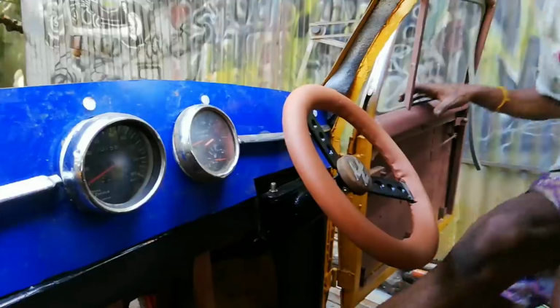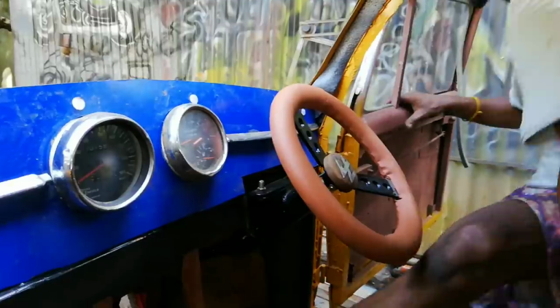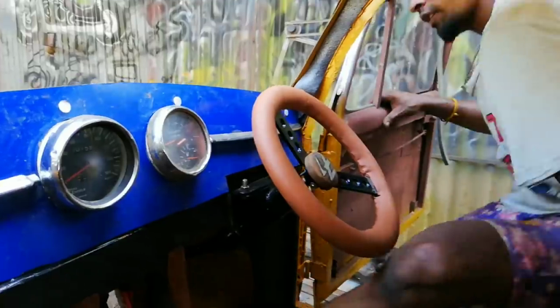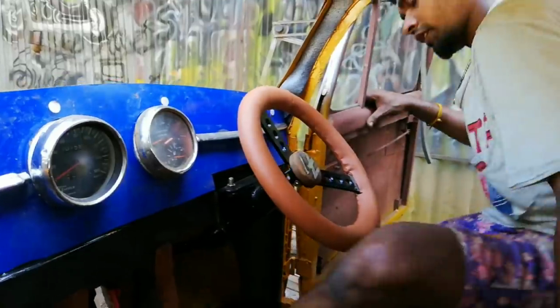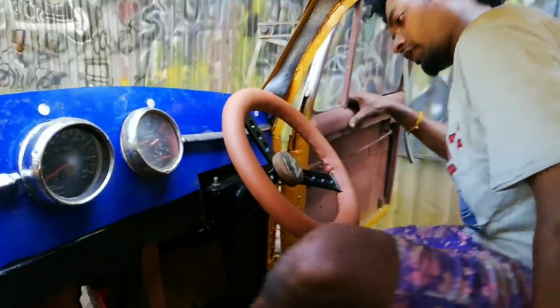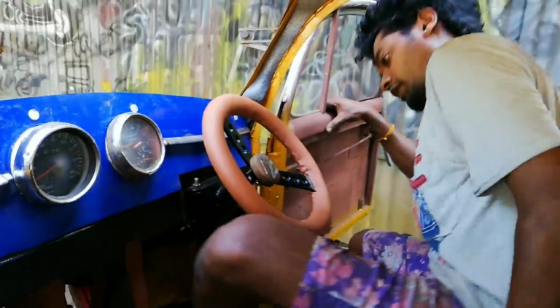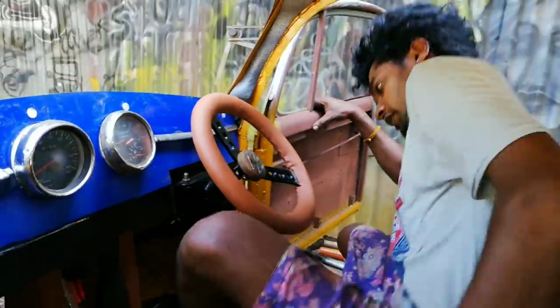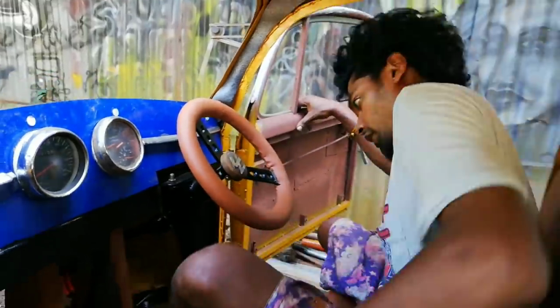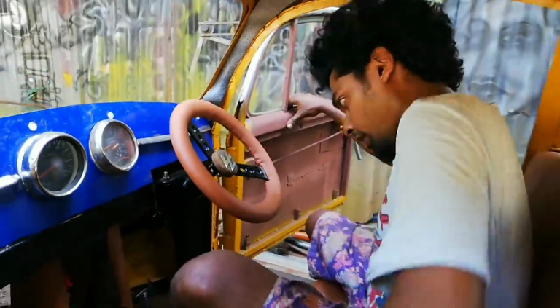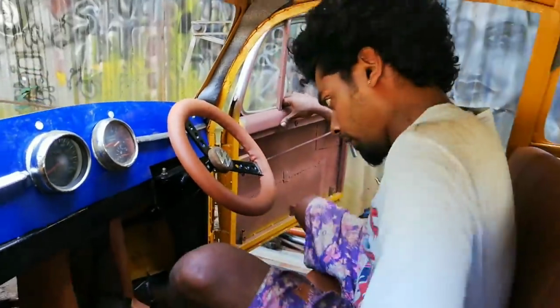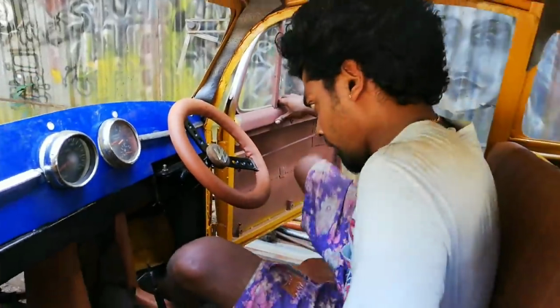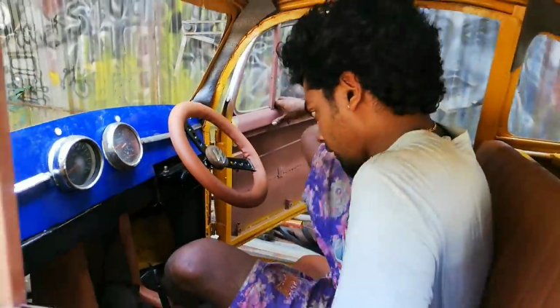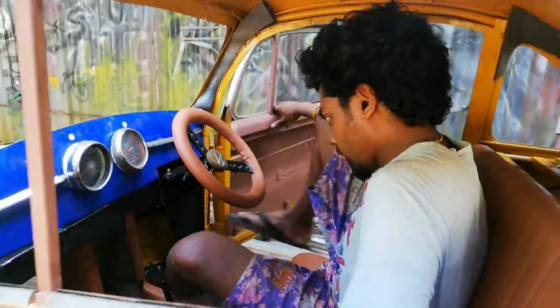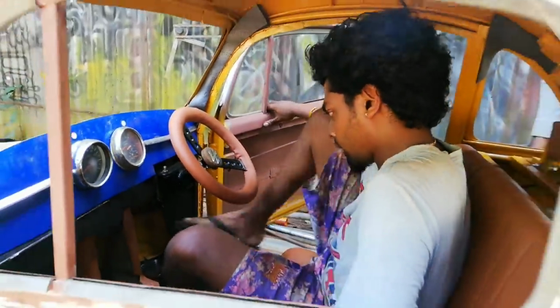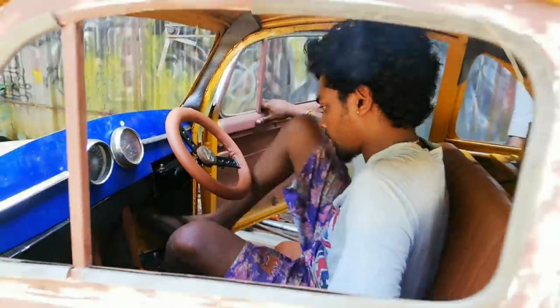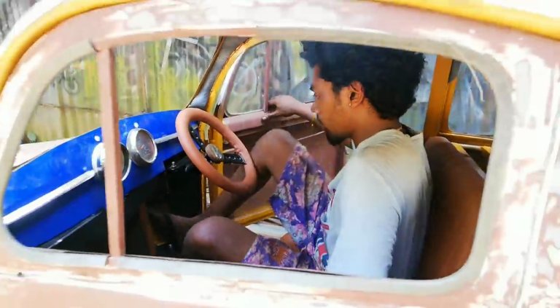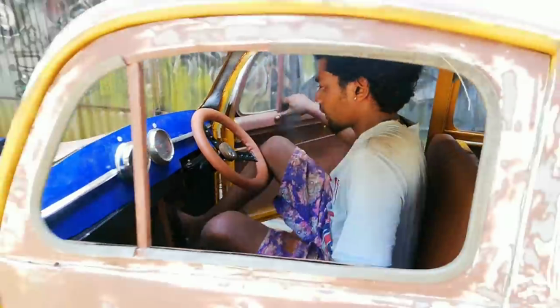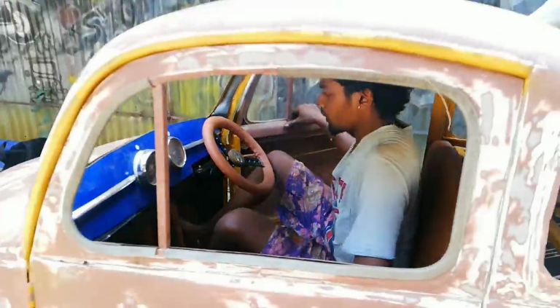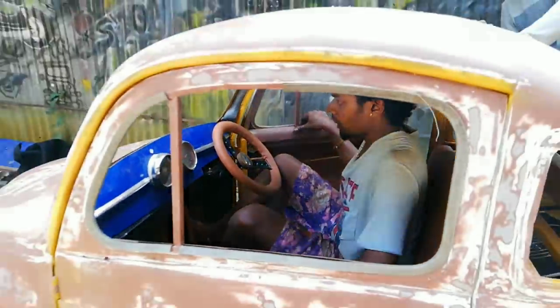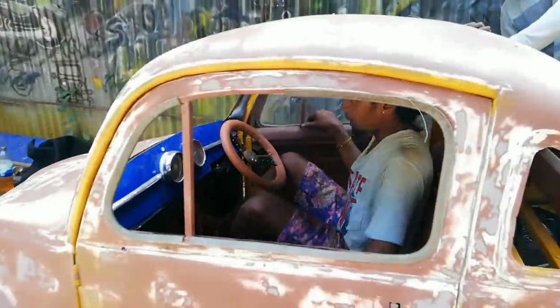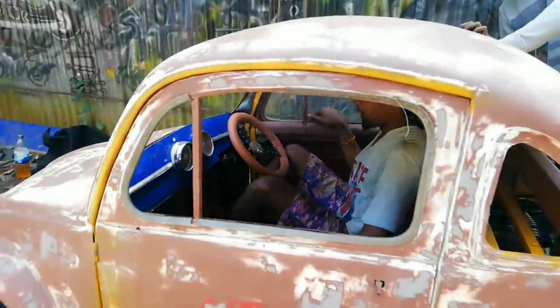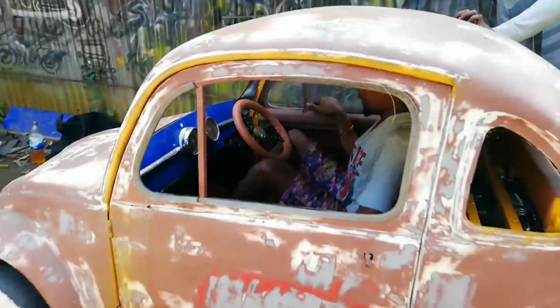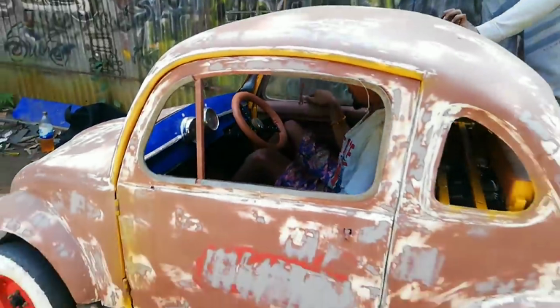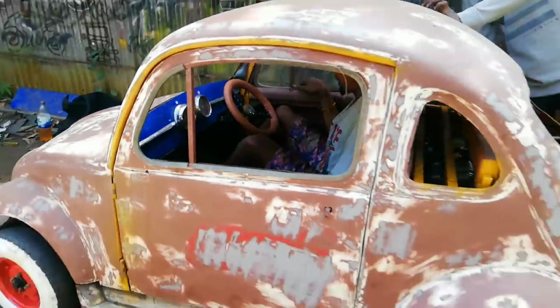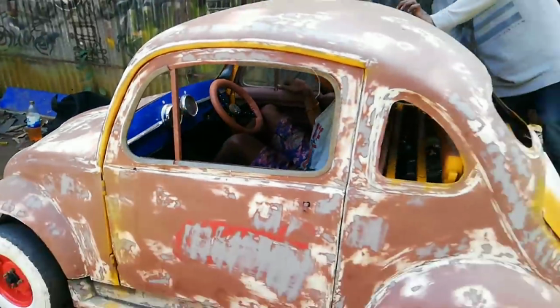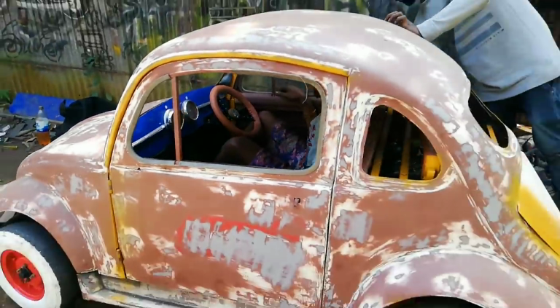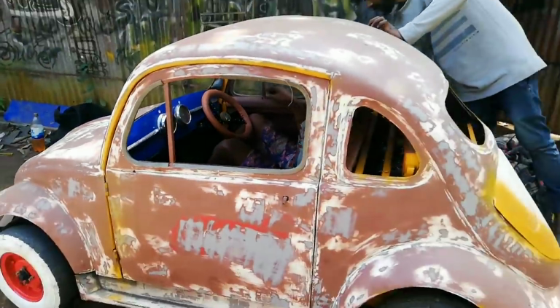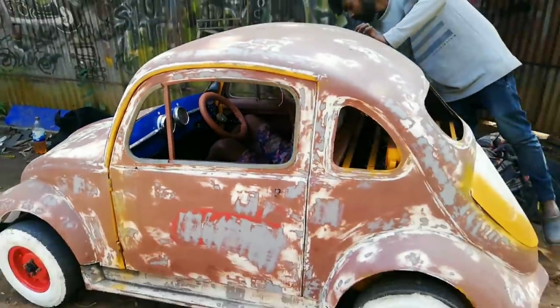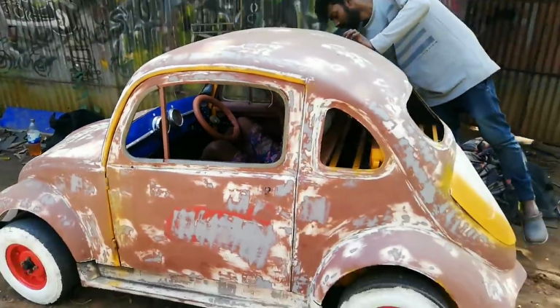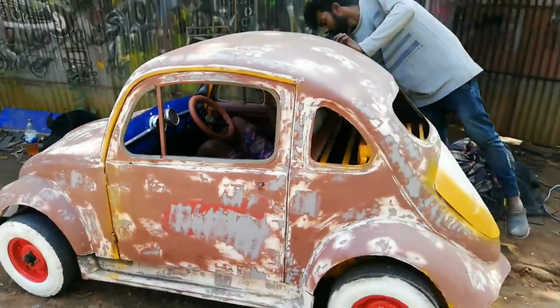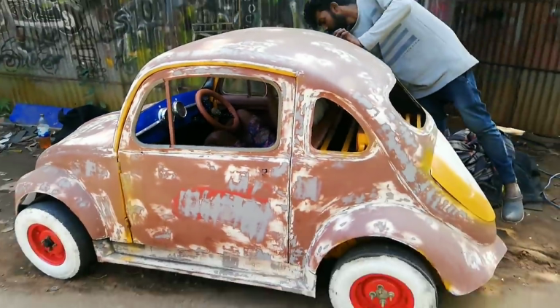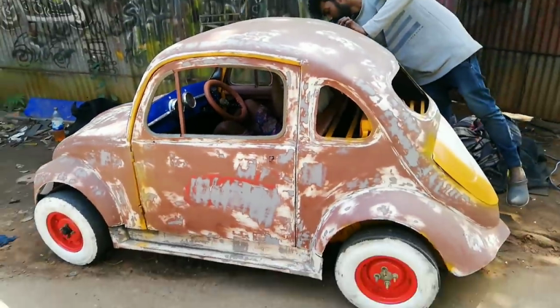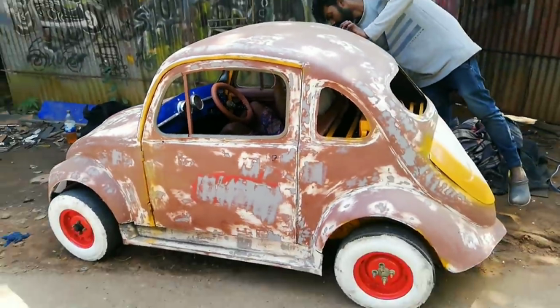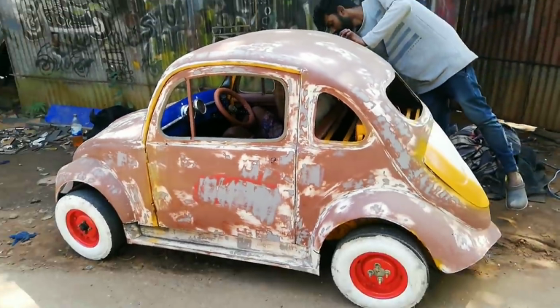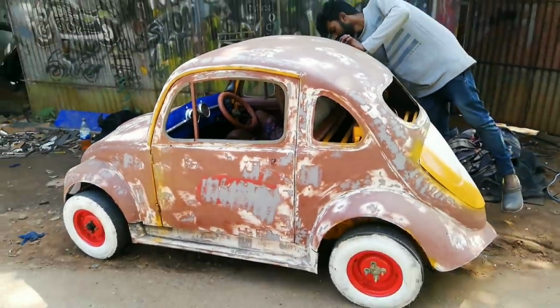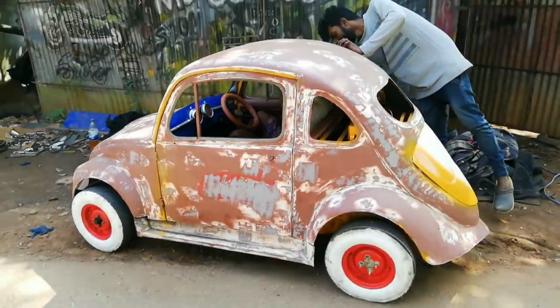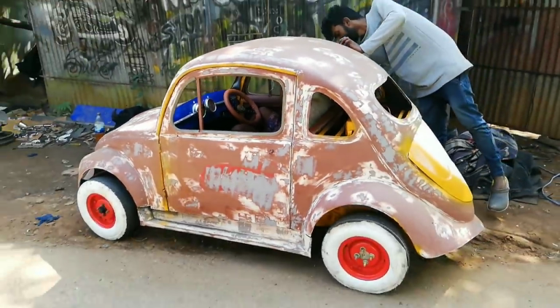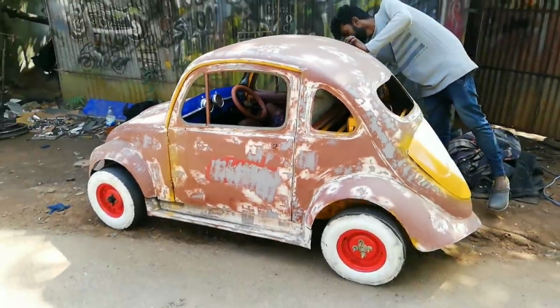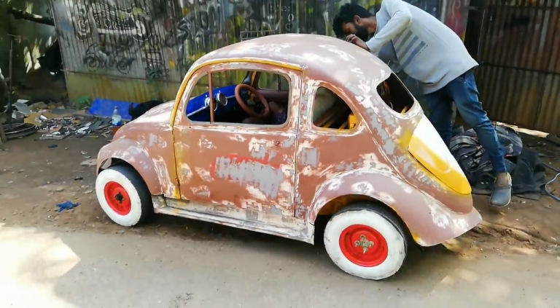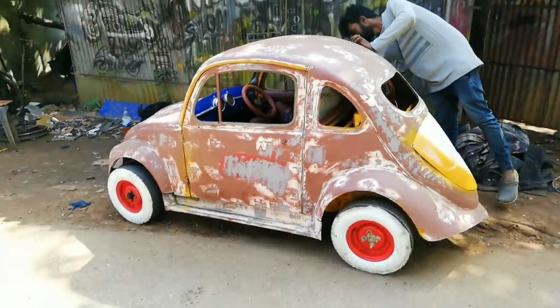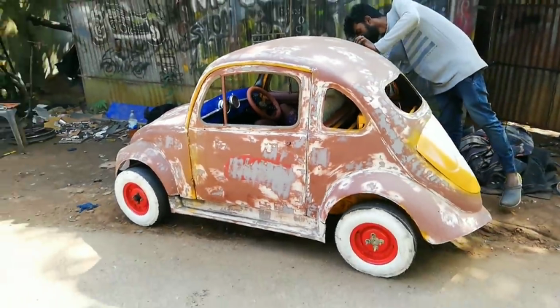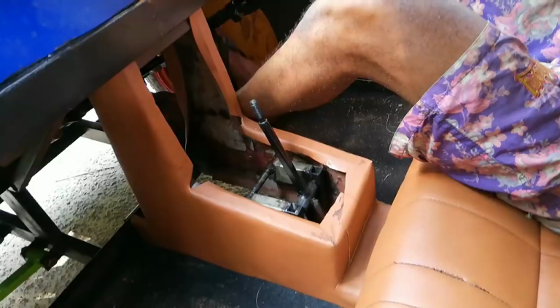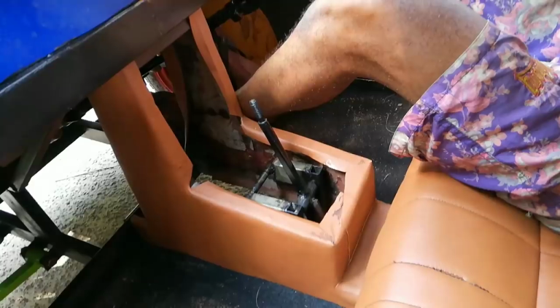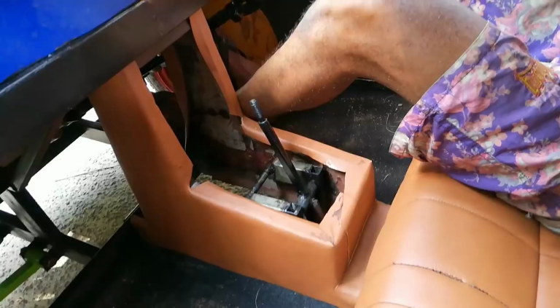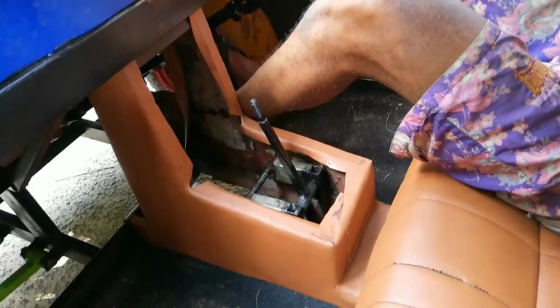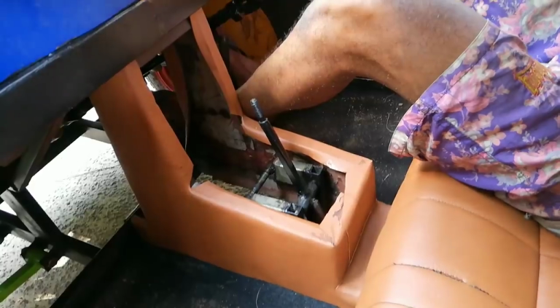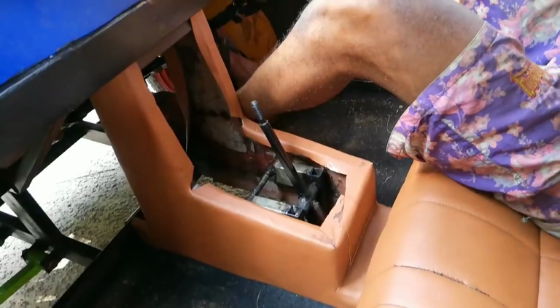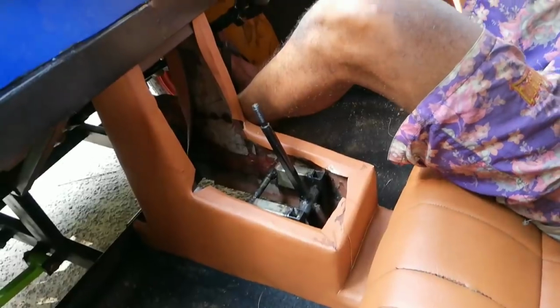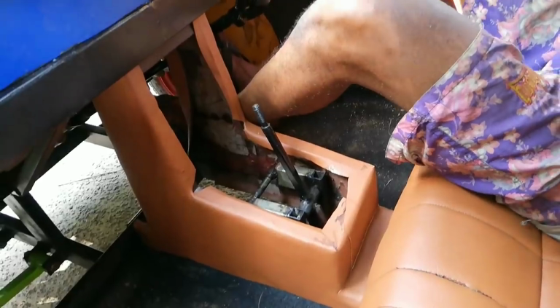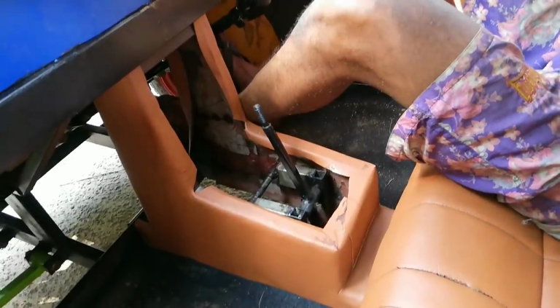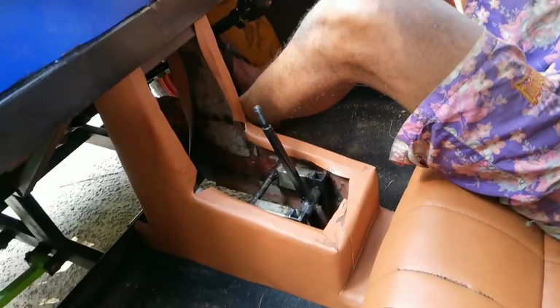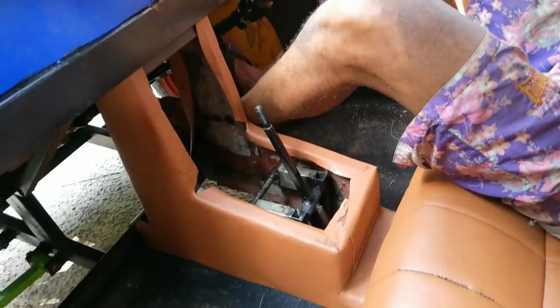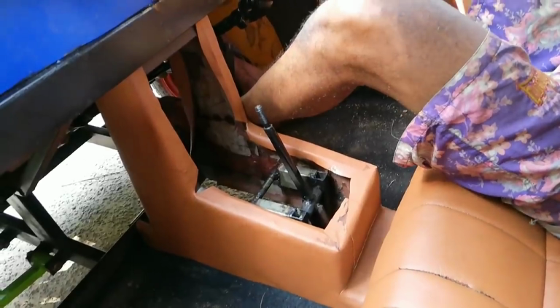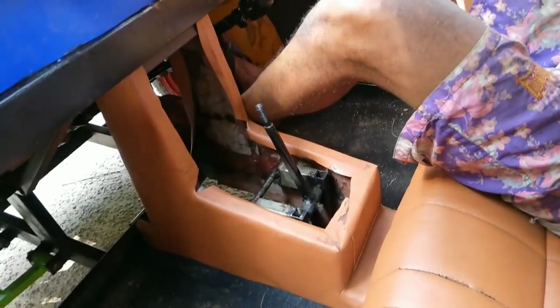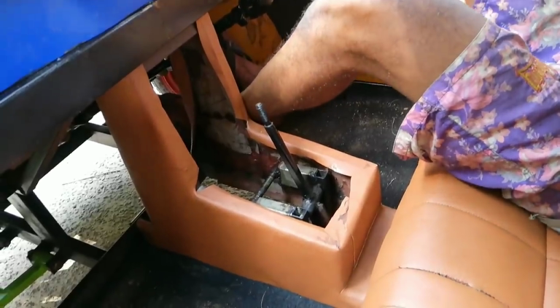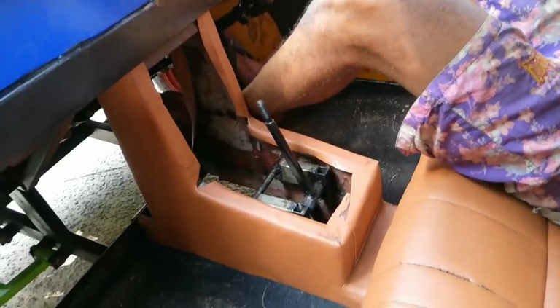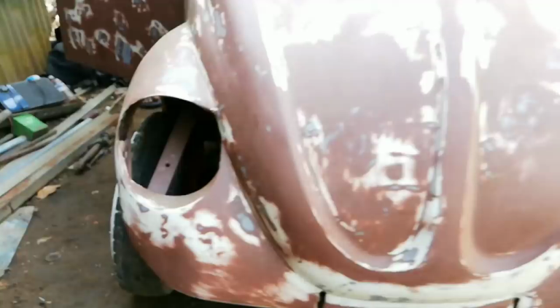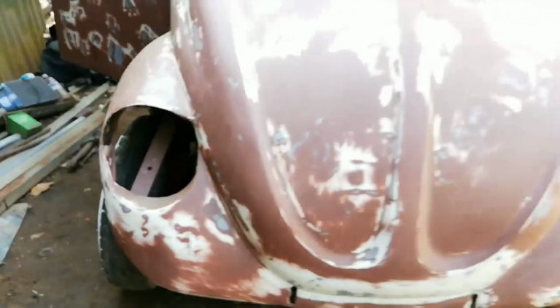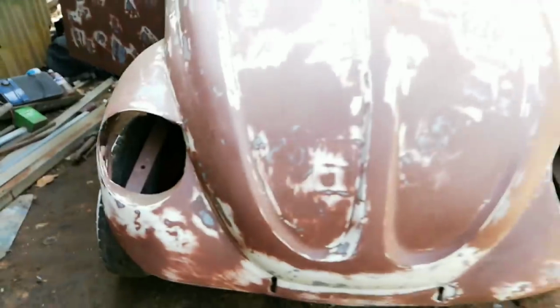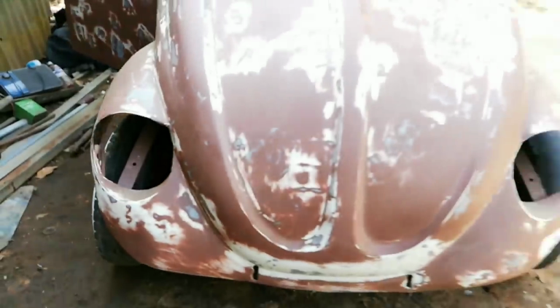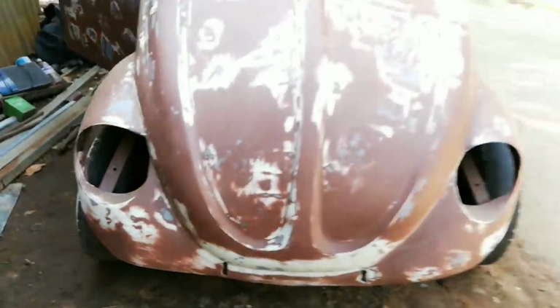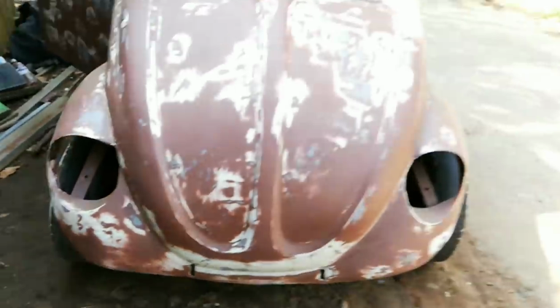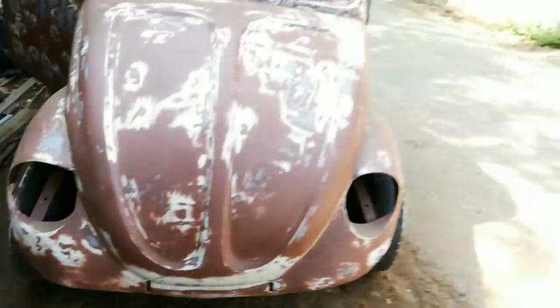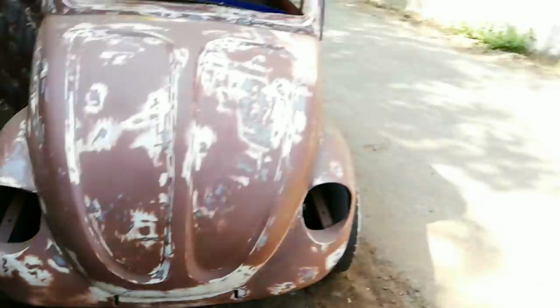Hello, I am Takesh Babu. I'm going to show you how to paint the beetle car.